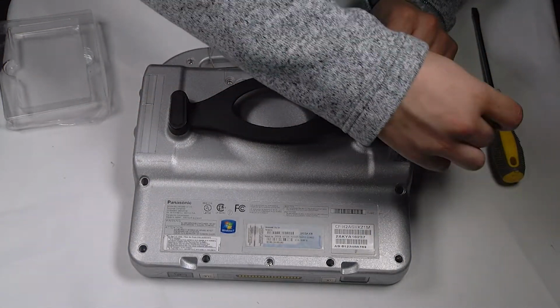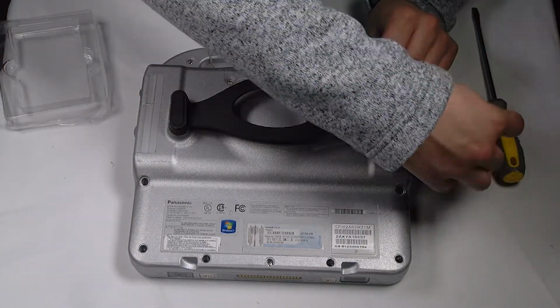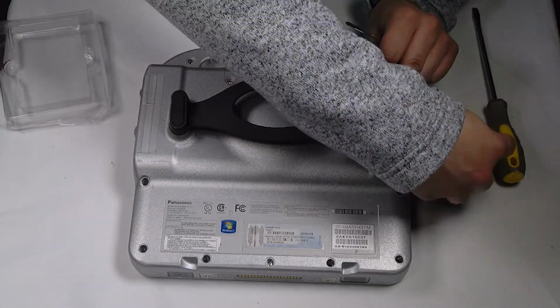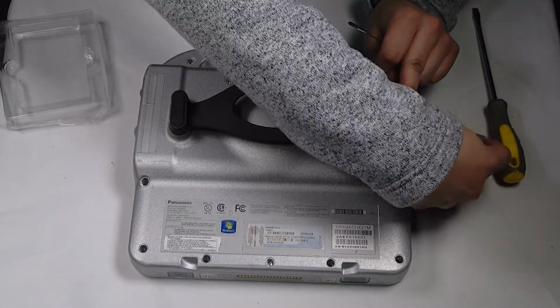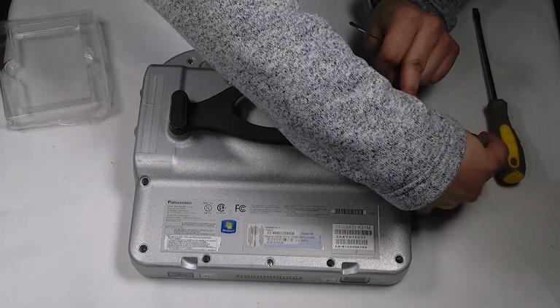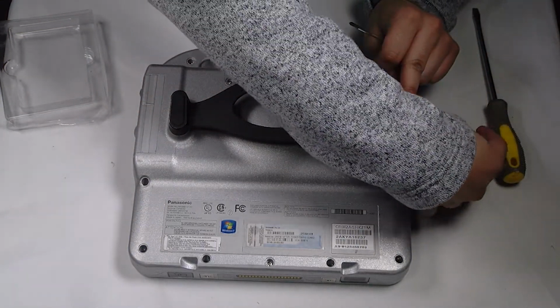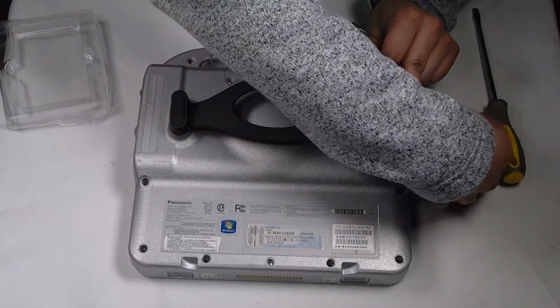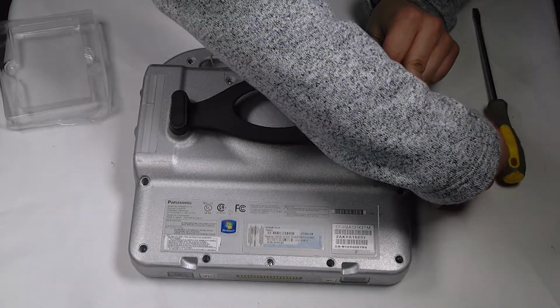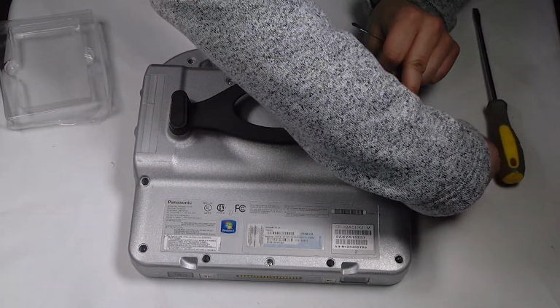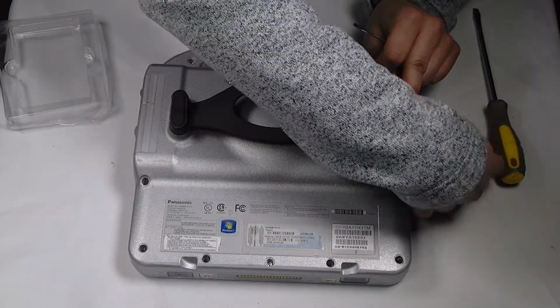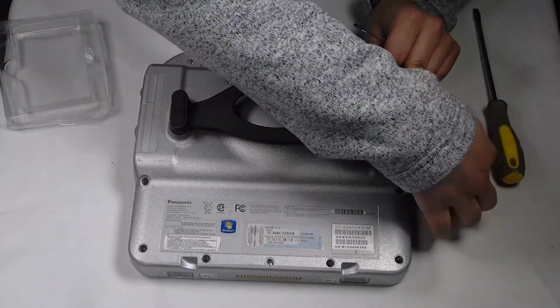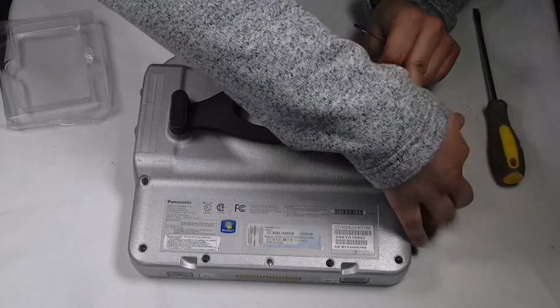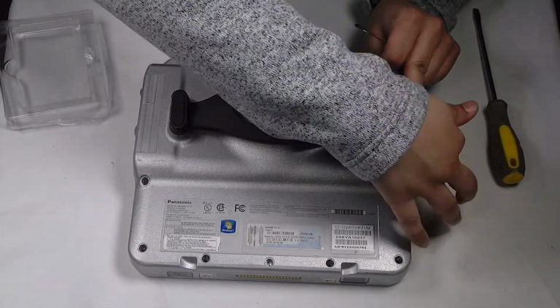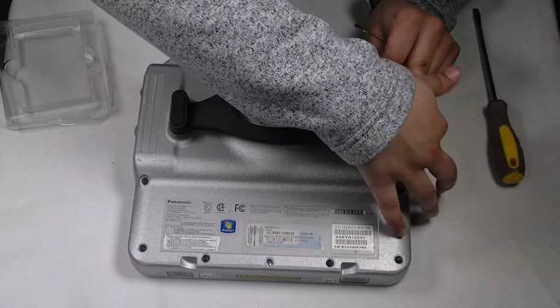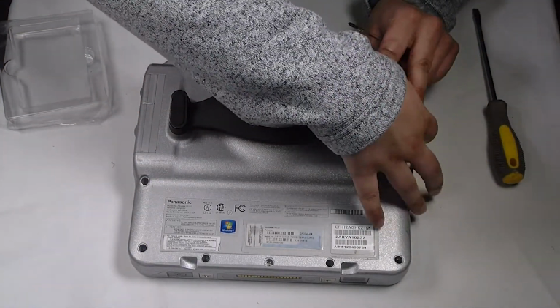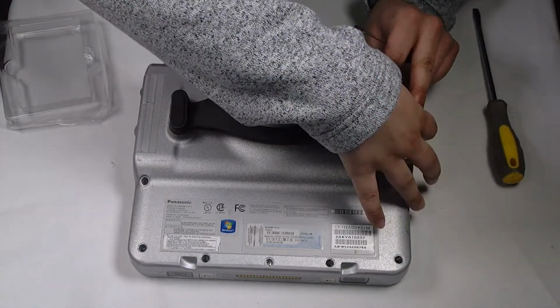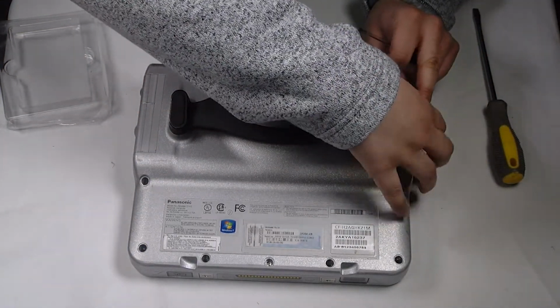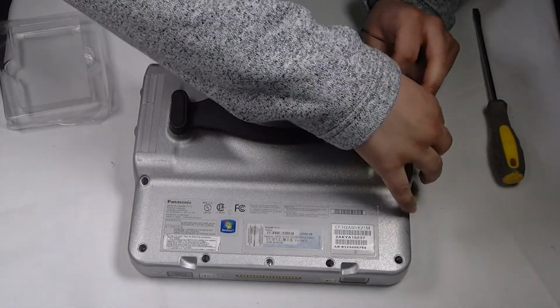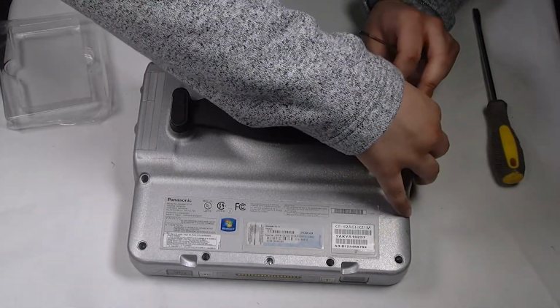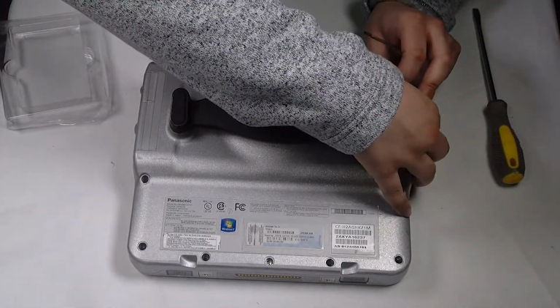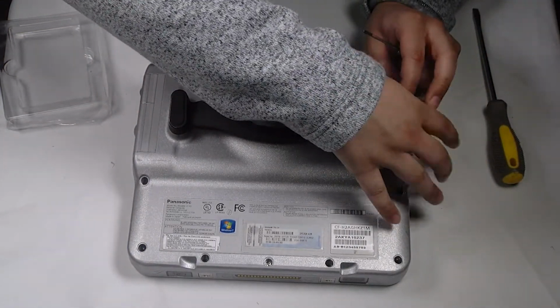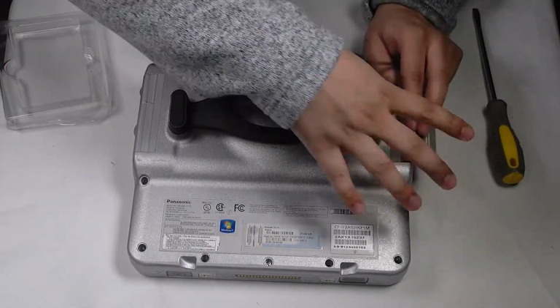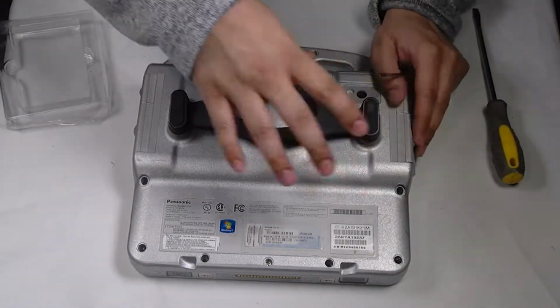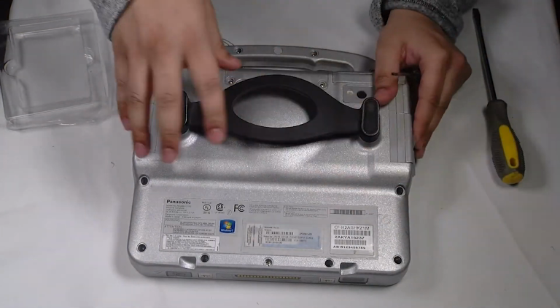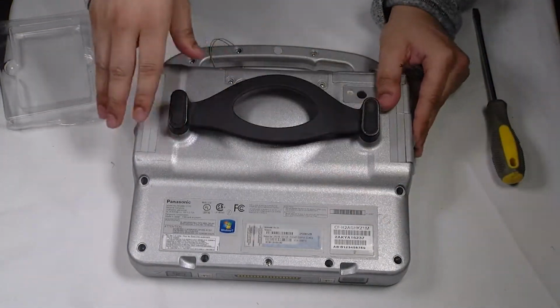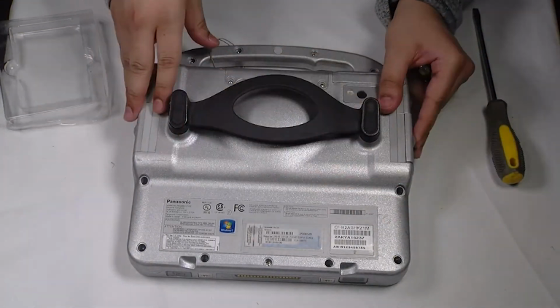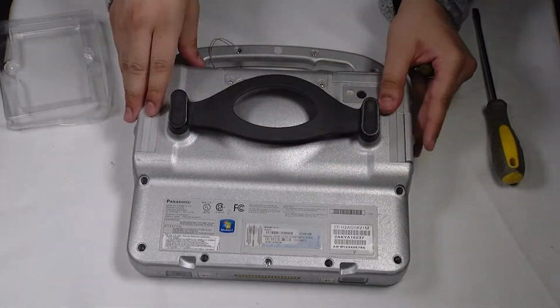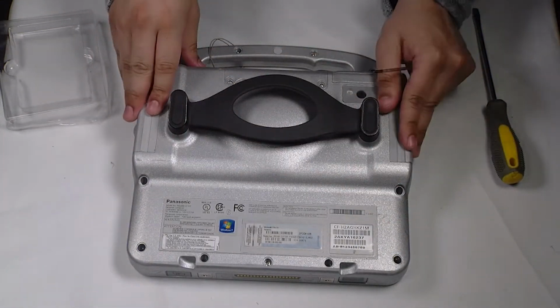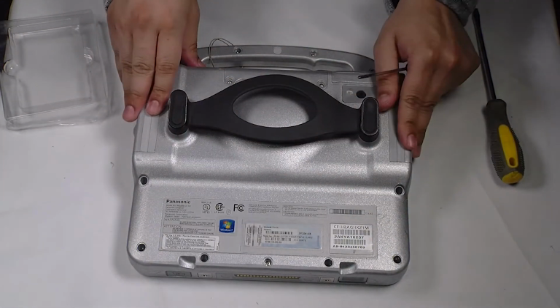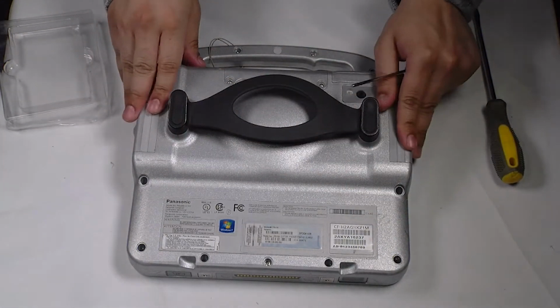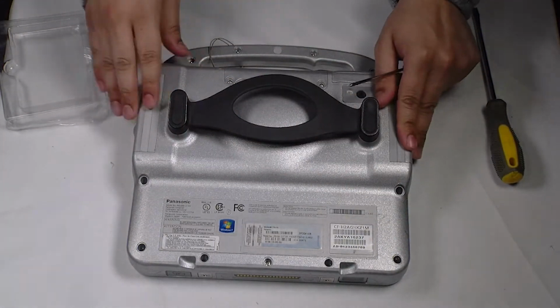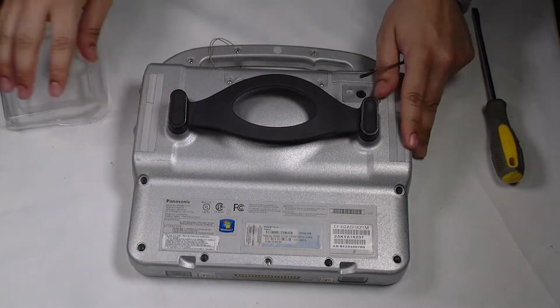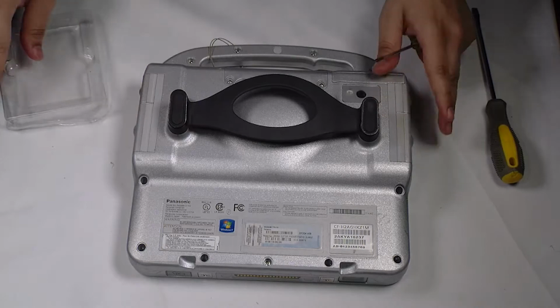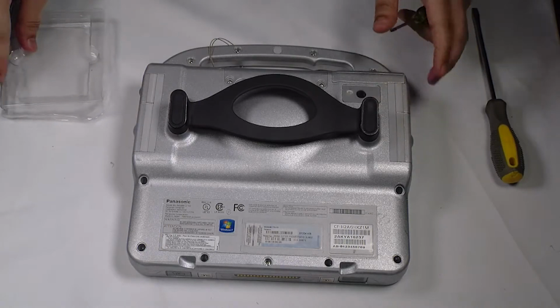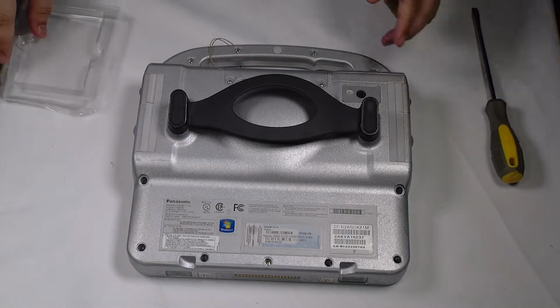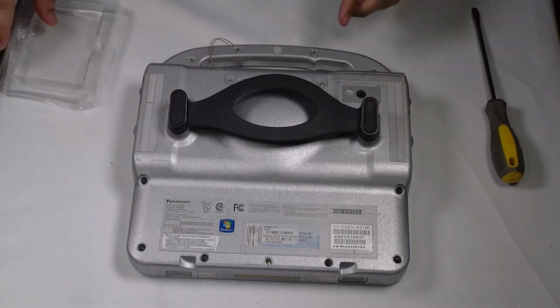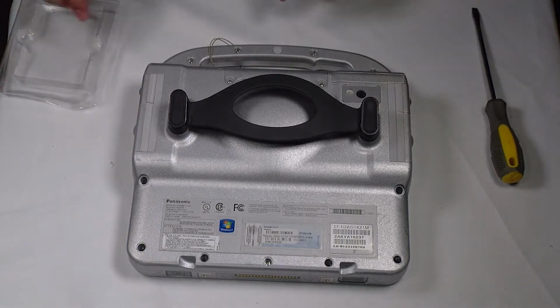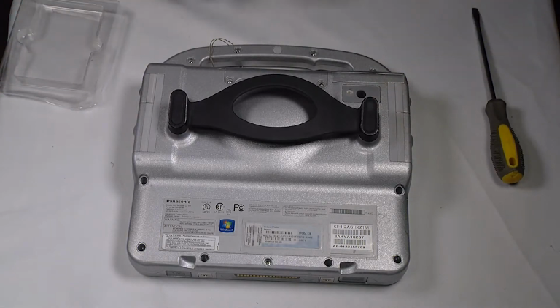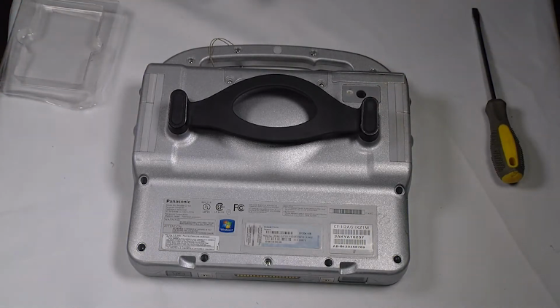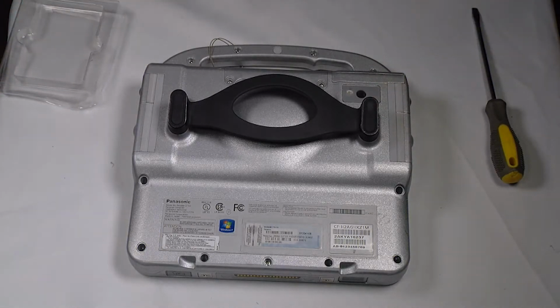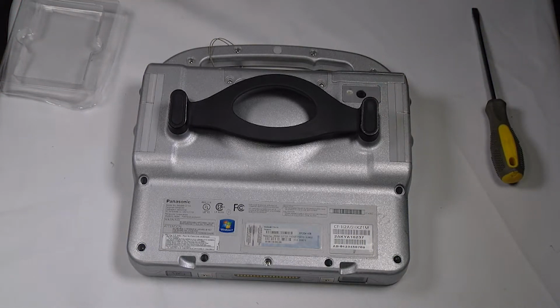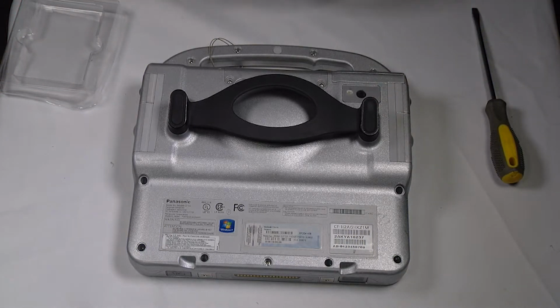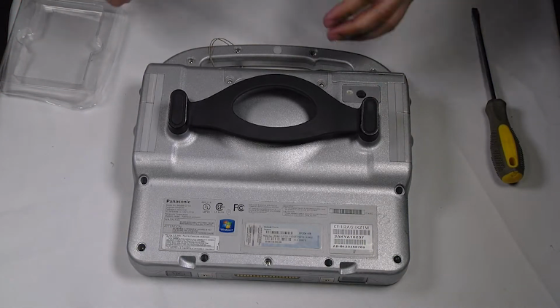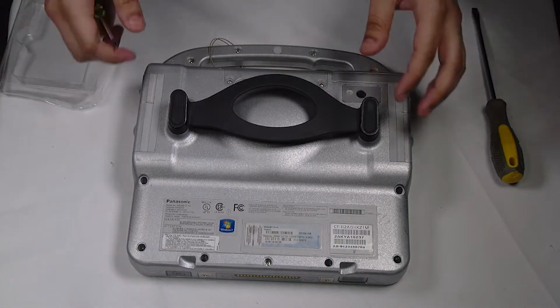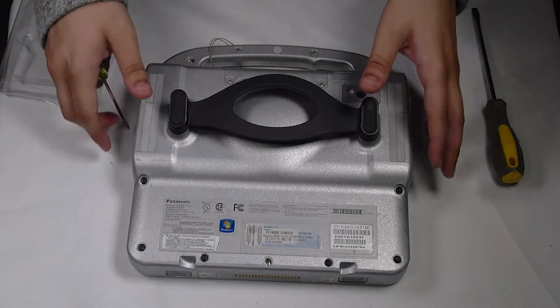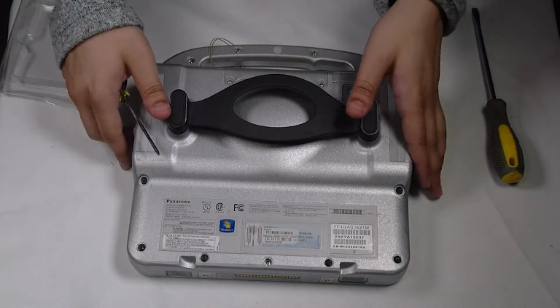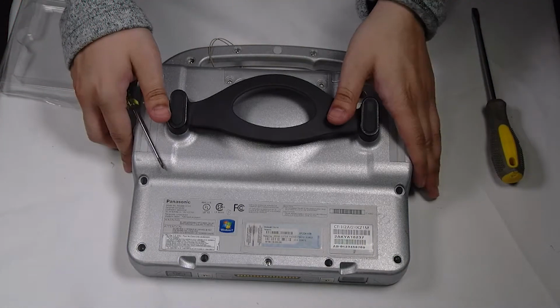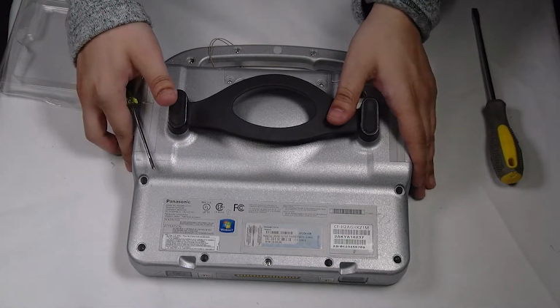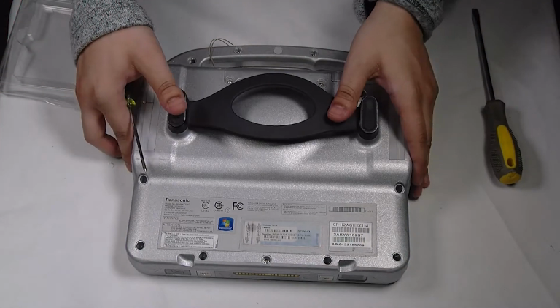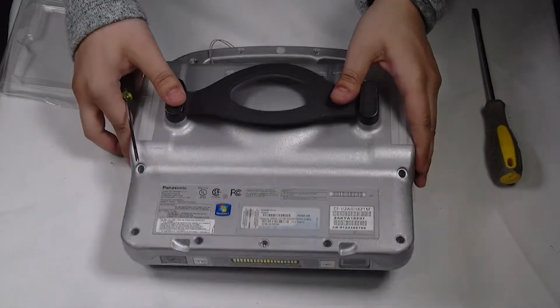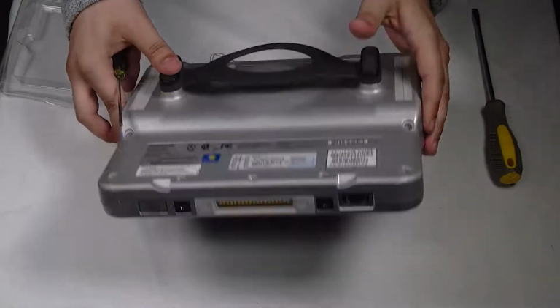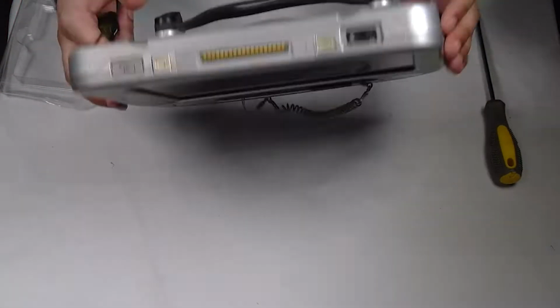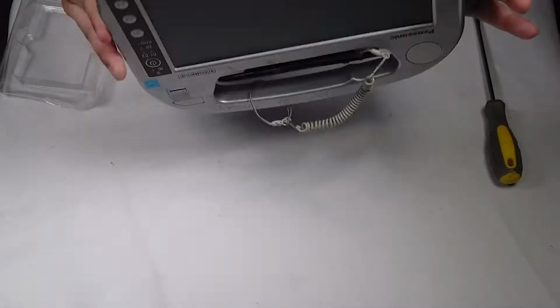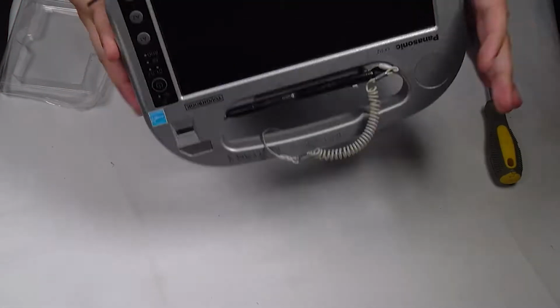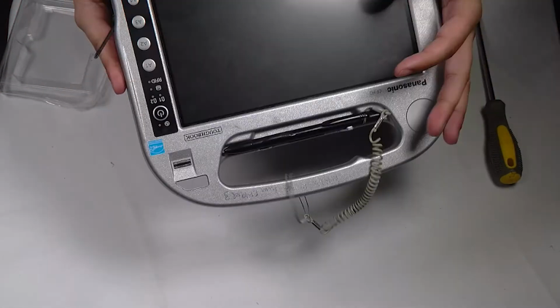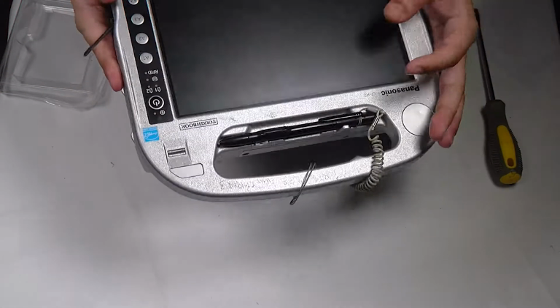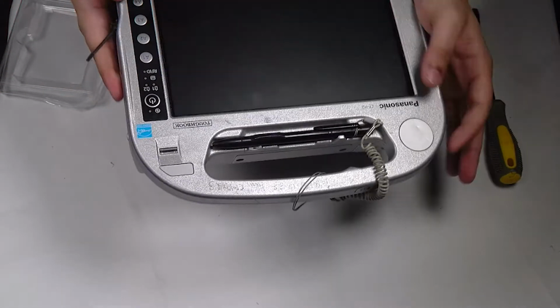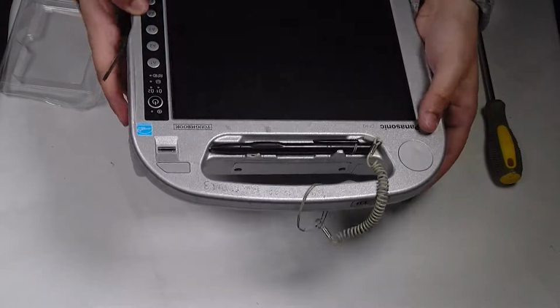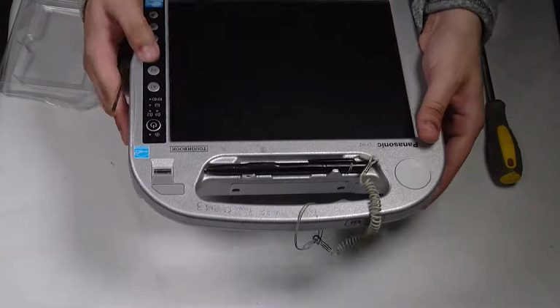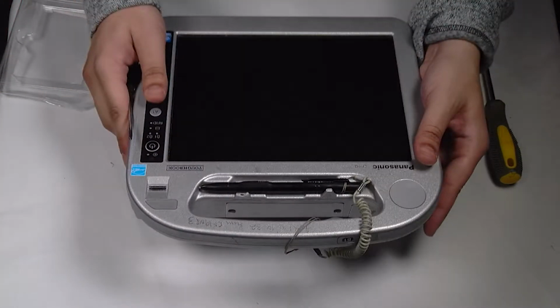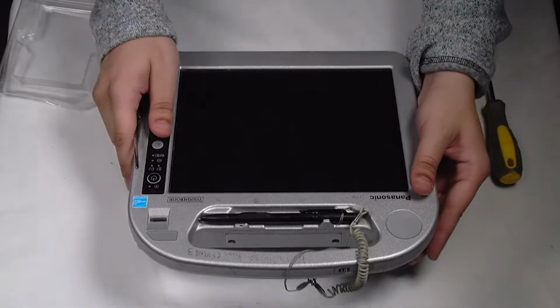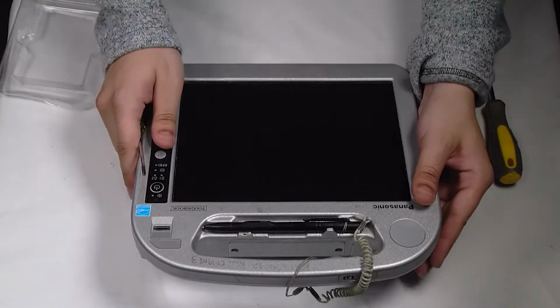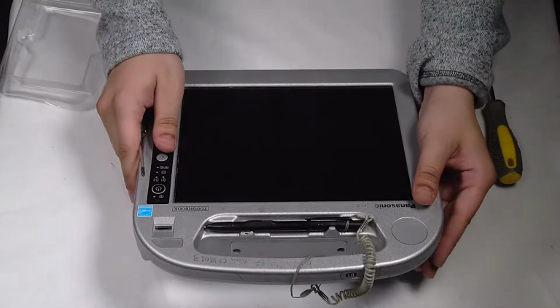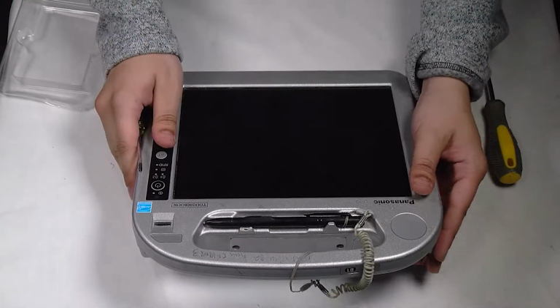And you're all set. You can put your battery back. Thank you for watching — any questions or comments, you can leave below.